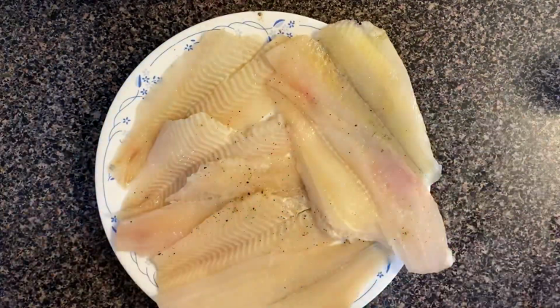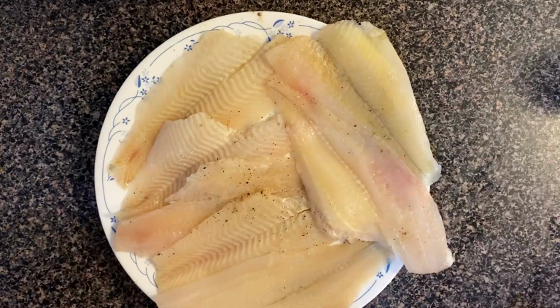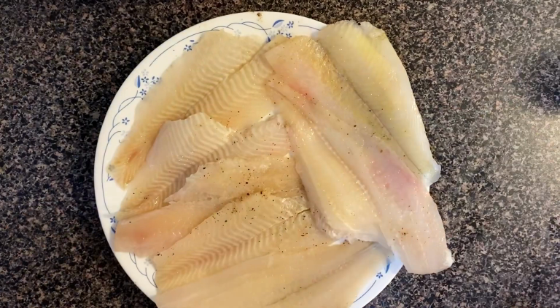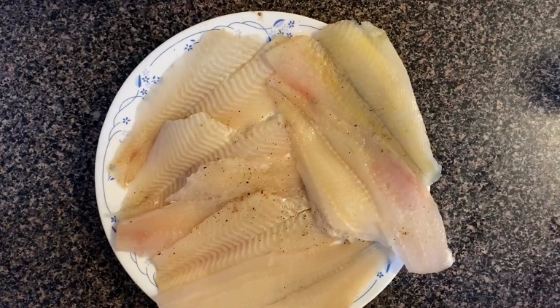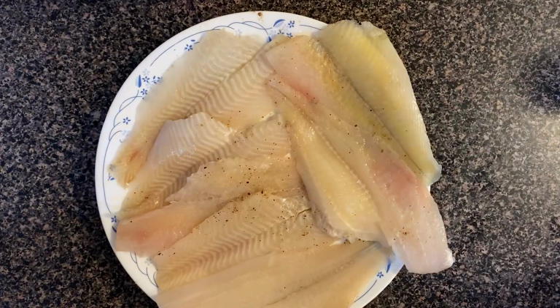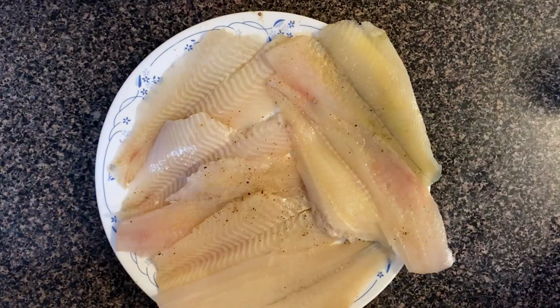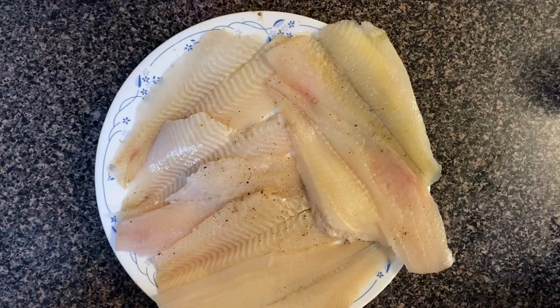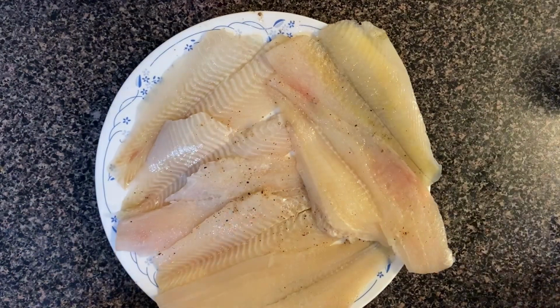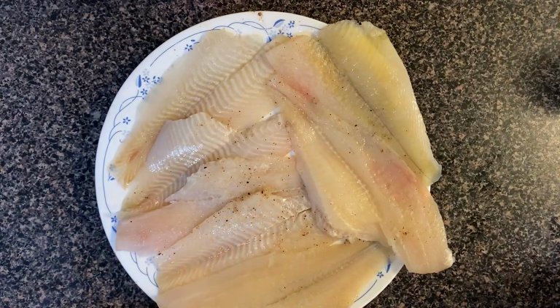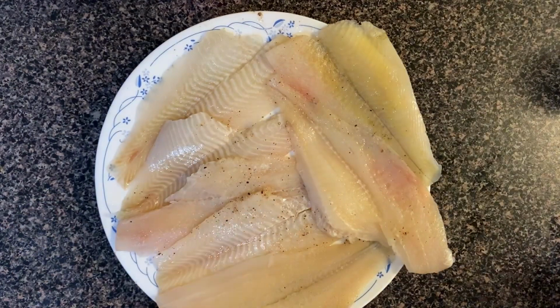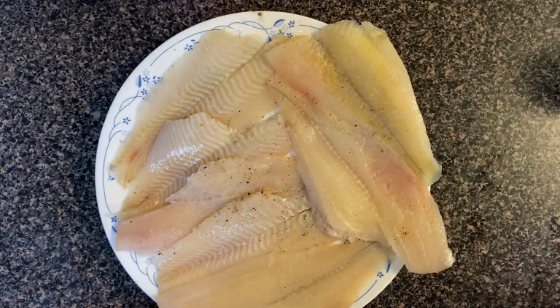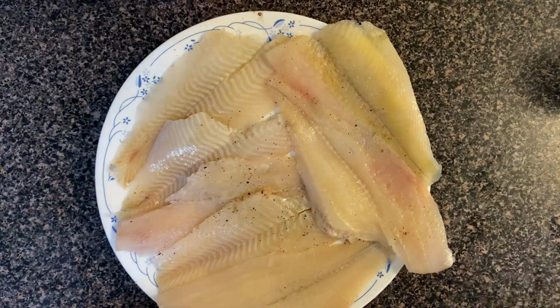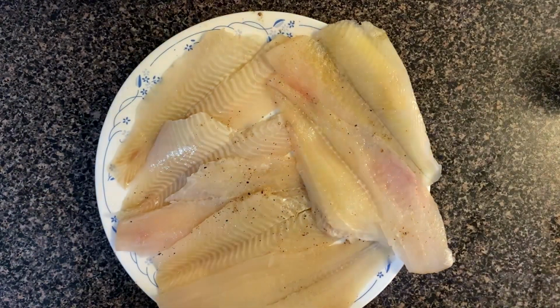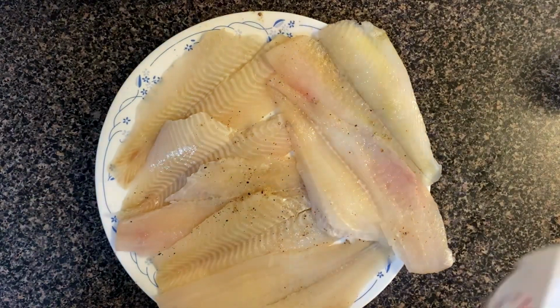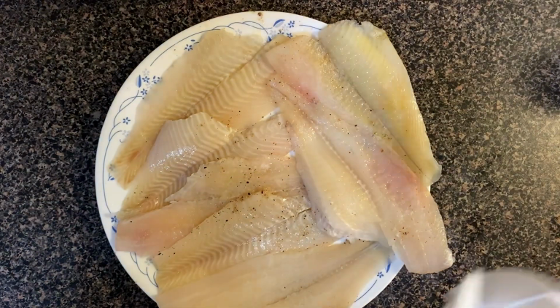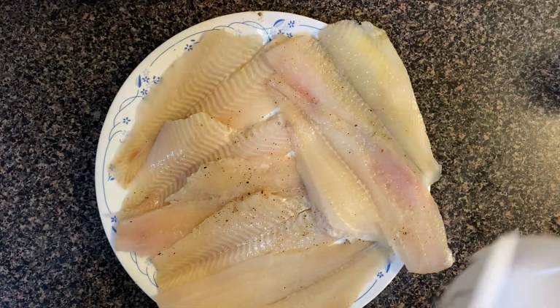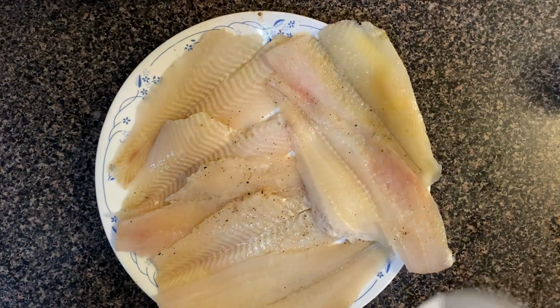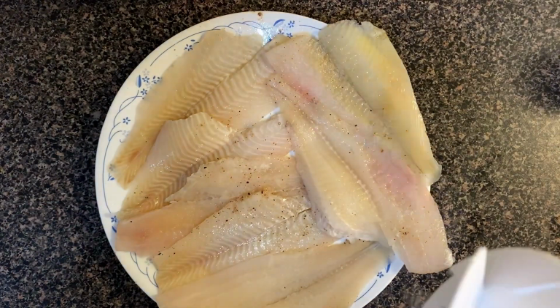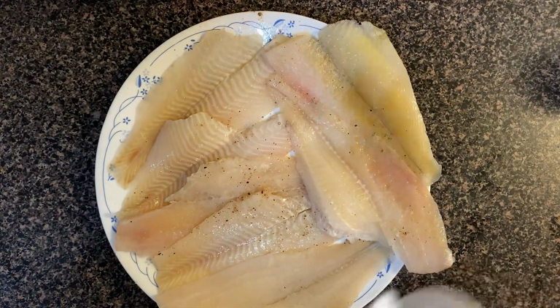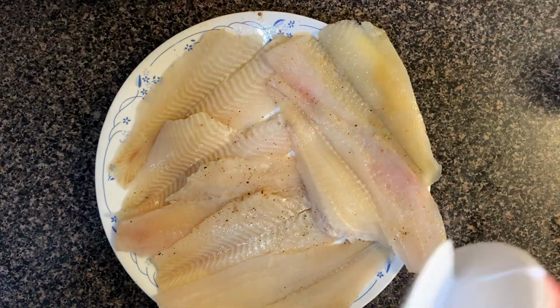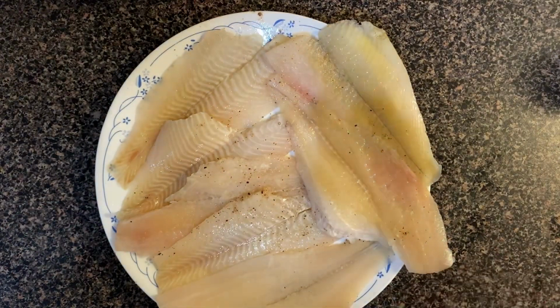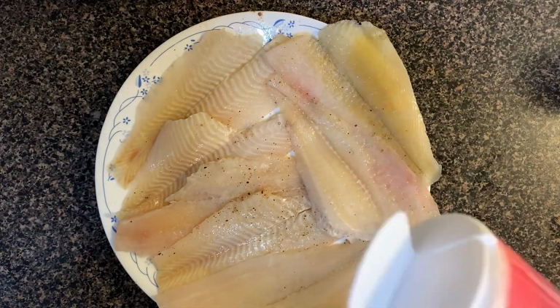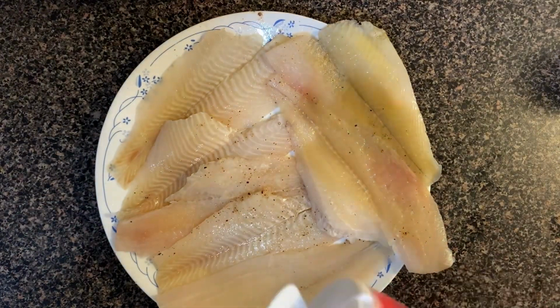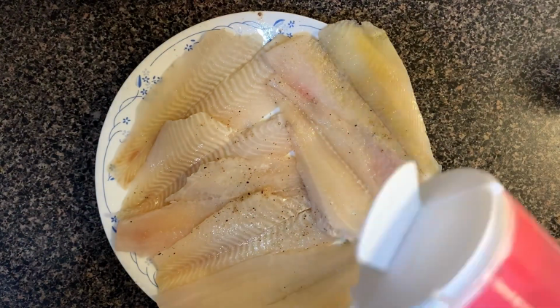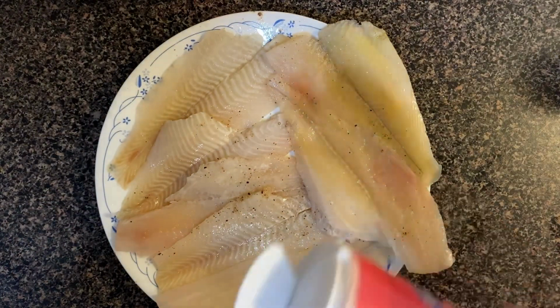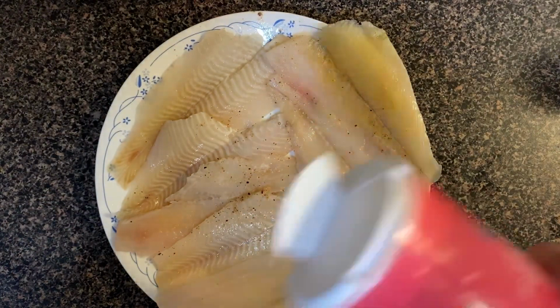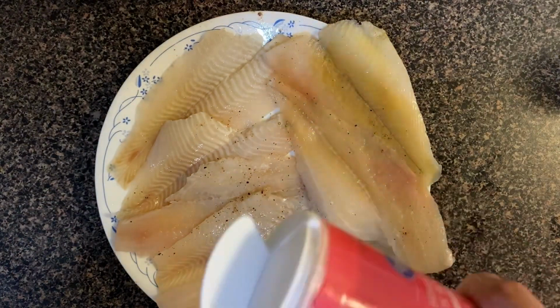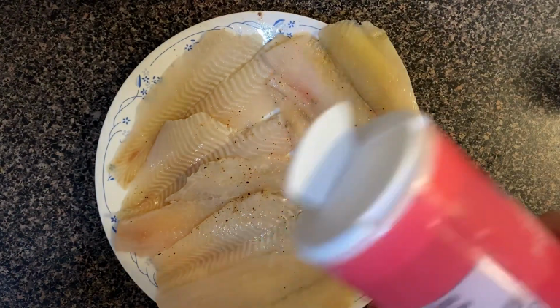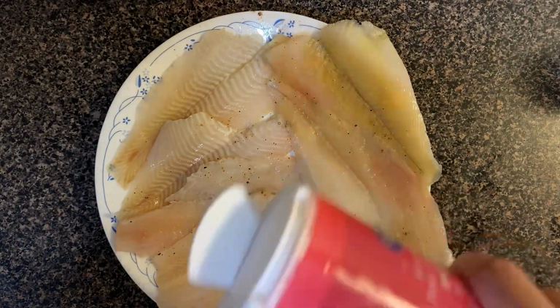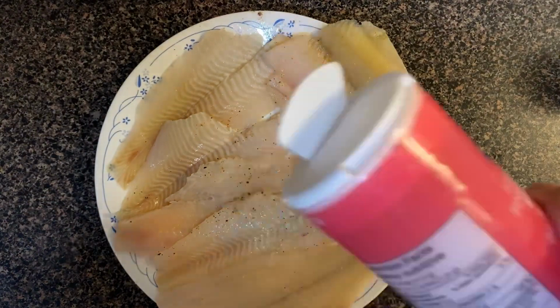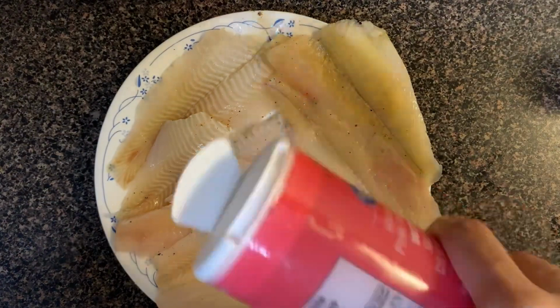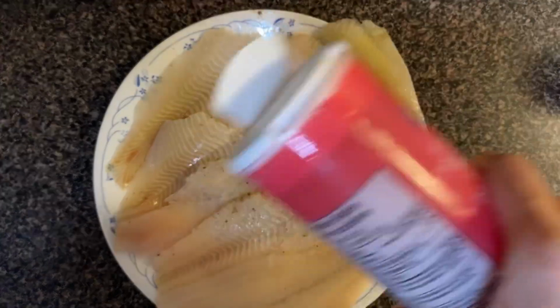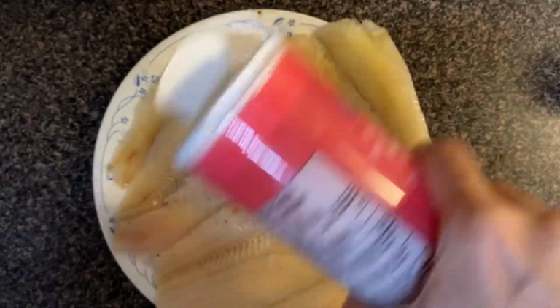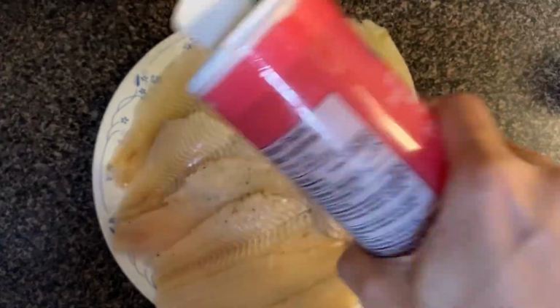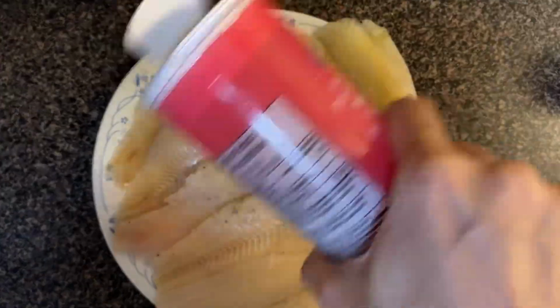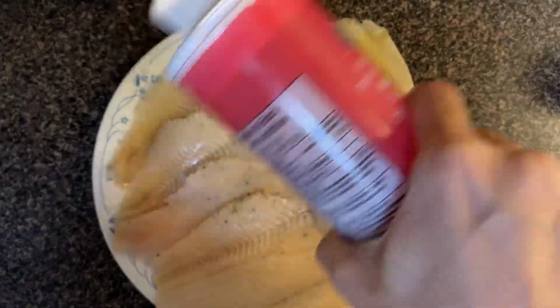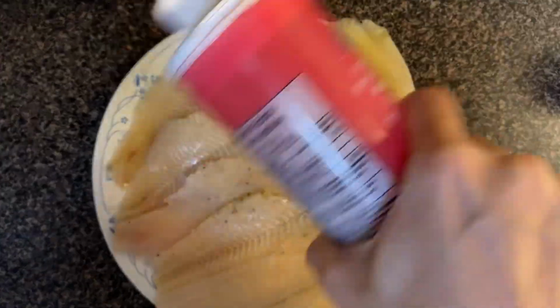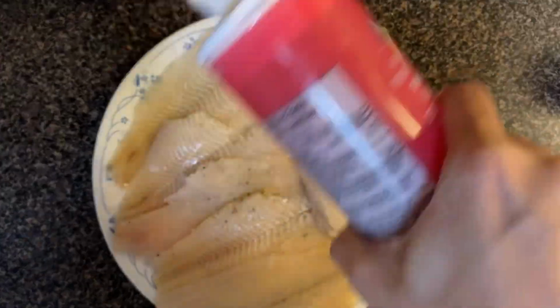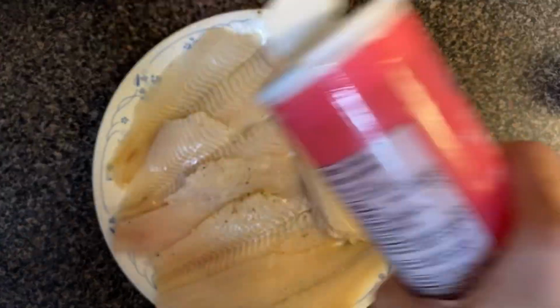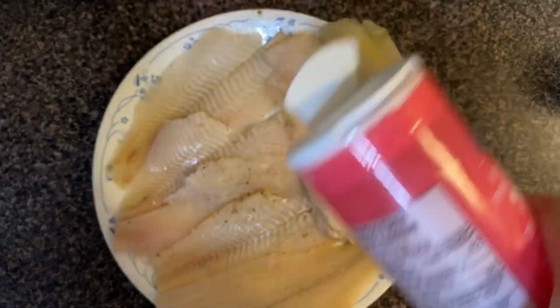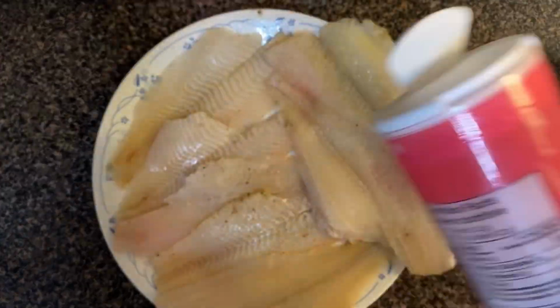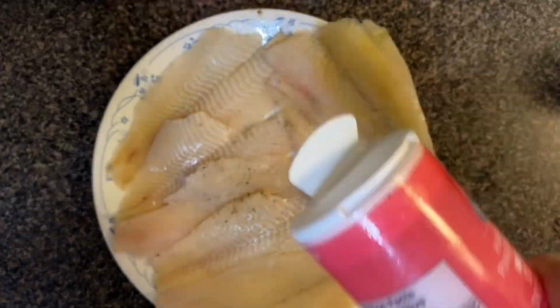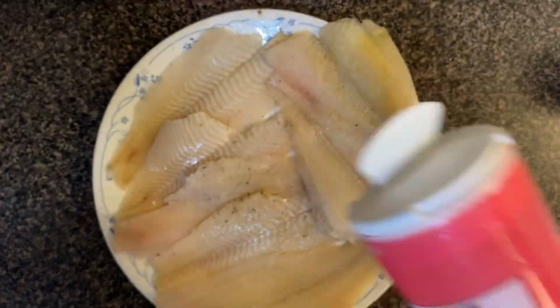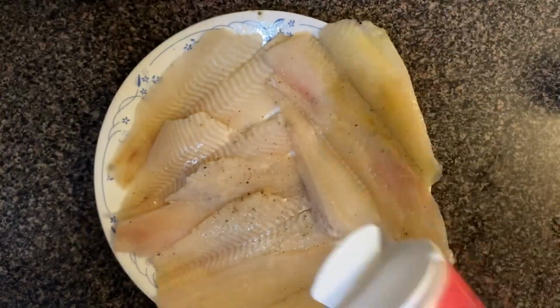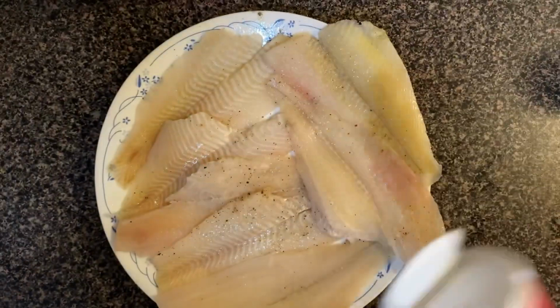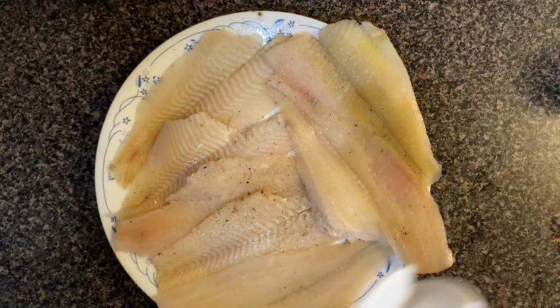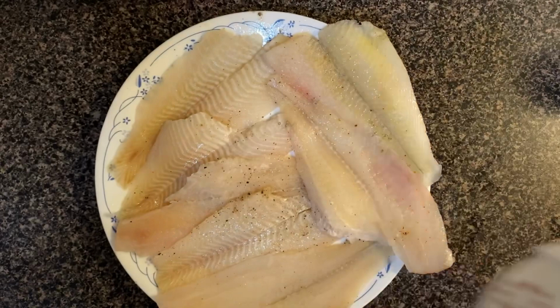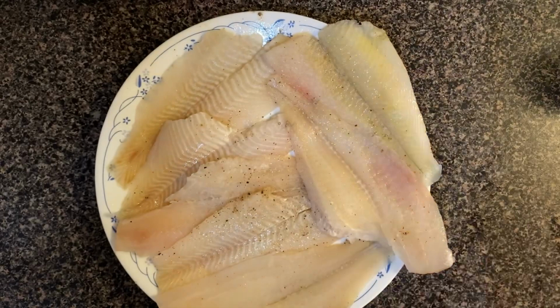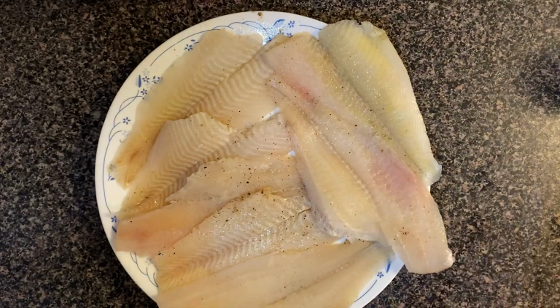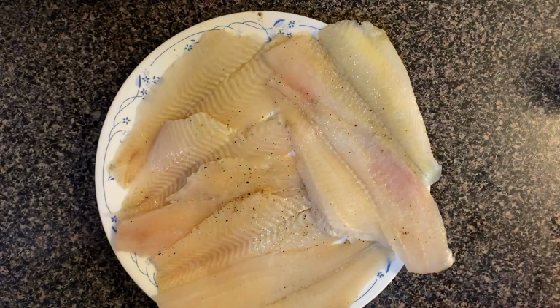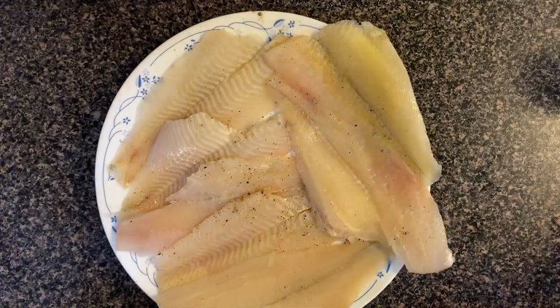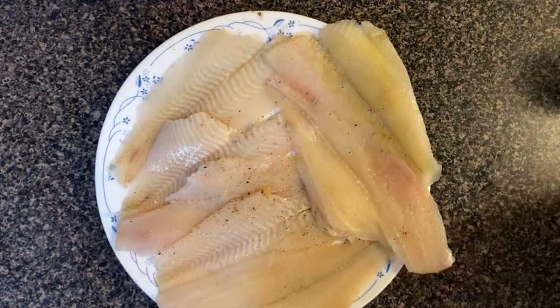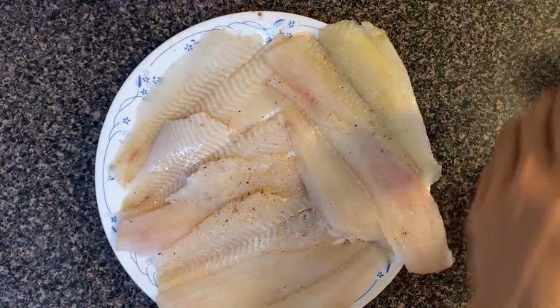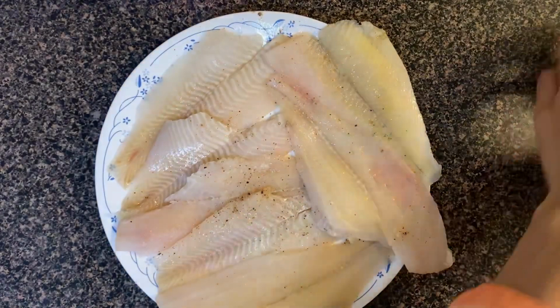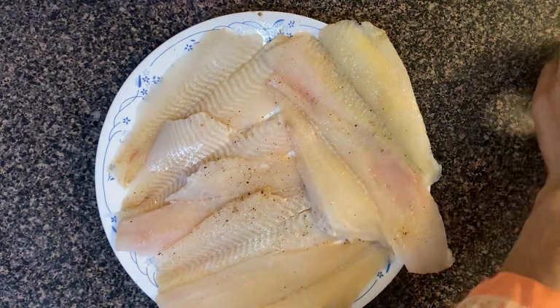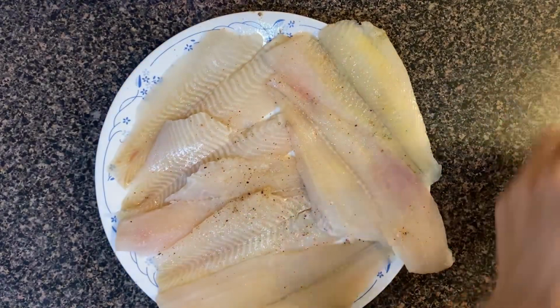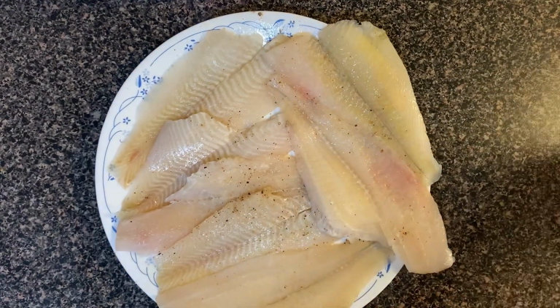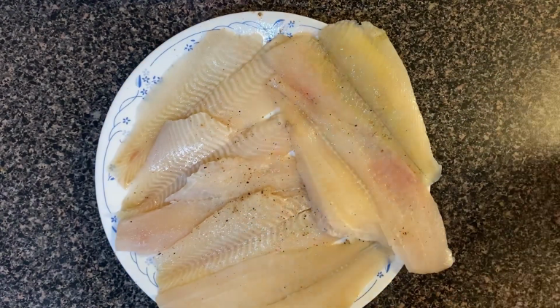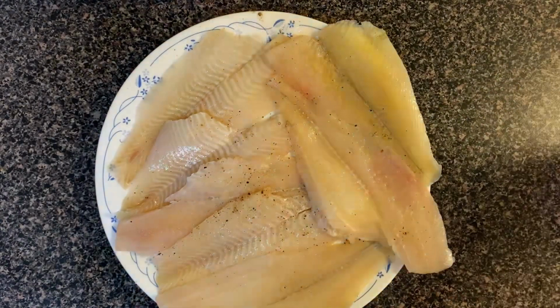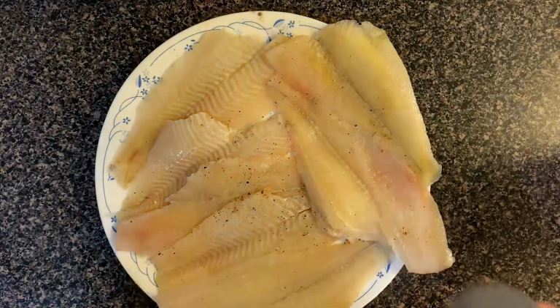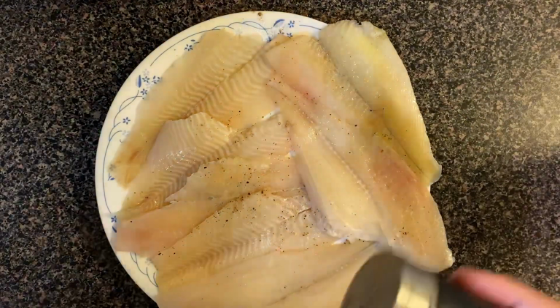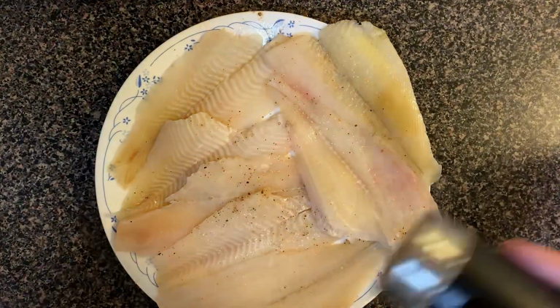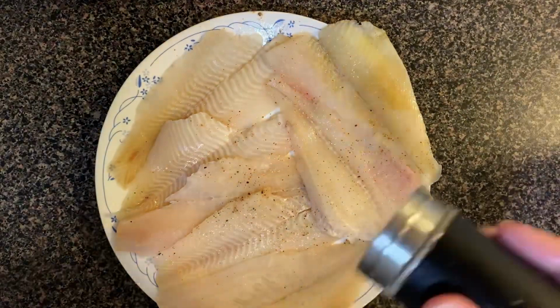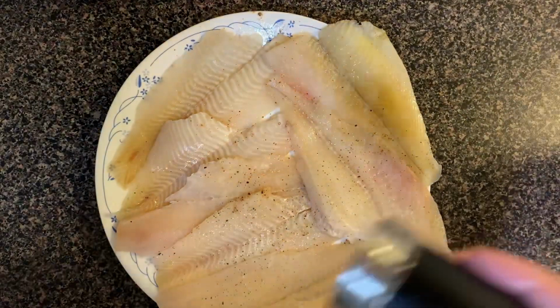After turning the sides, I will add salt and pepper and sprinkle it on both sides for a little while, until I add the other marinade for the butter lemon sauce.